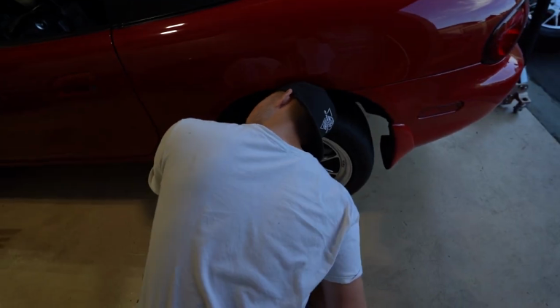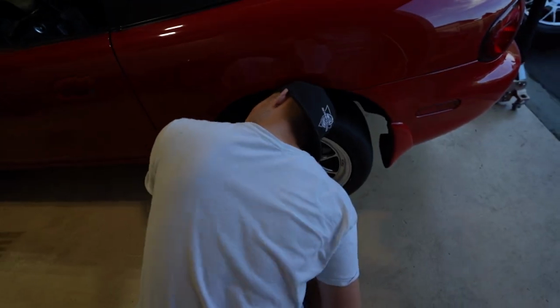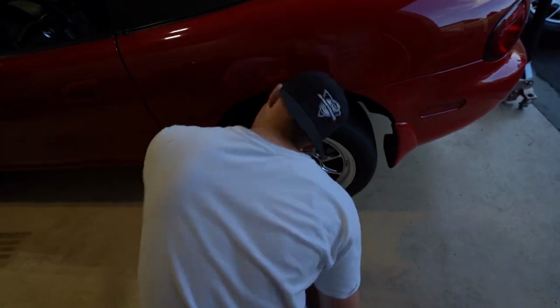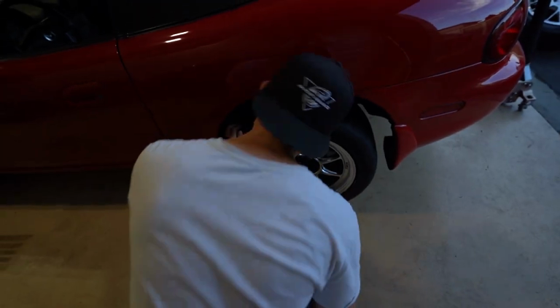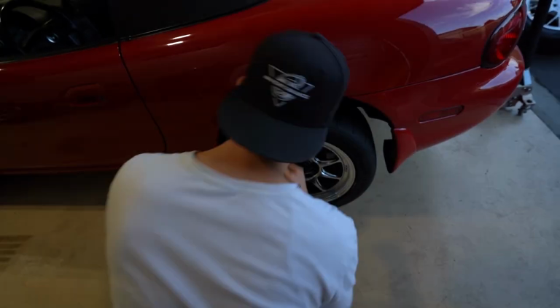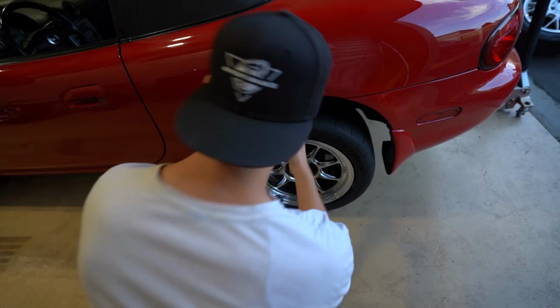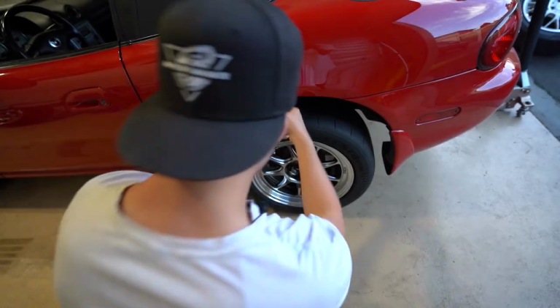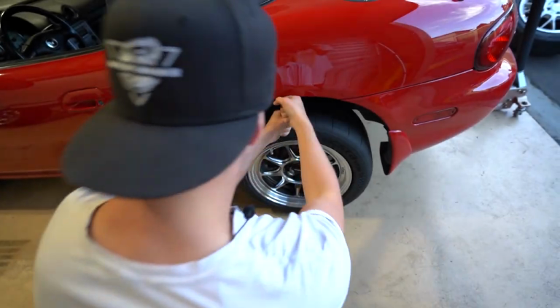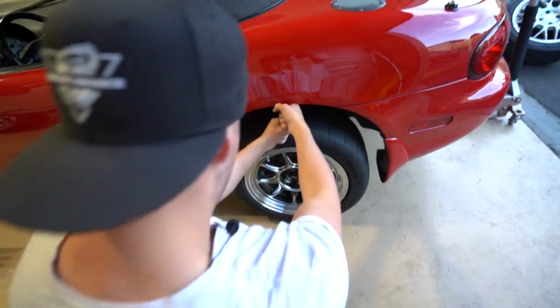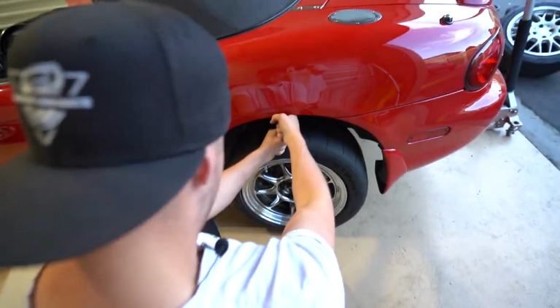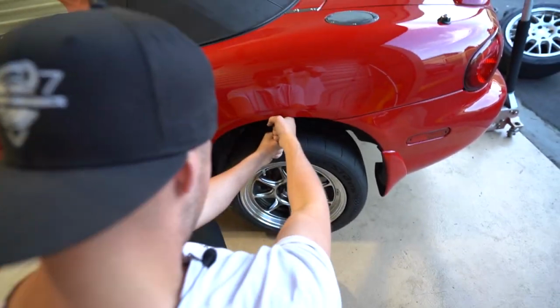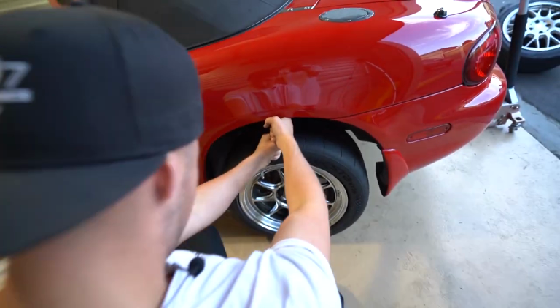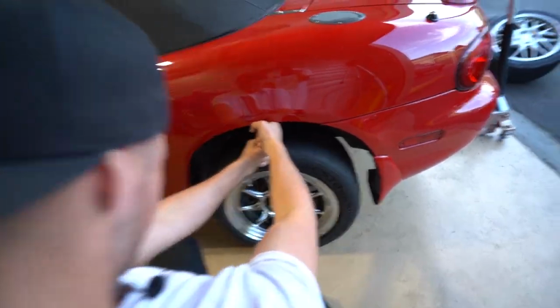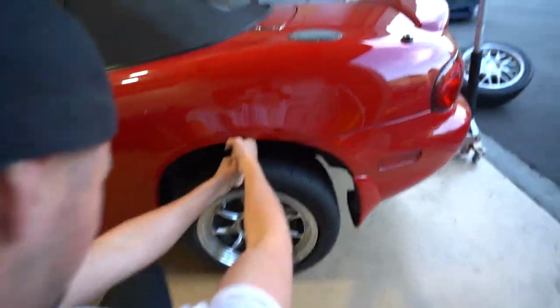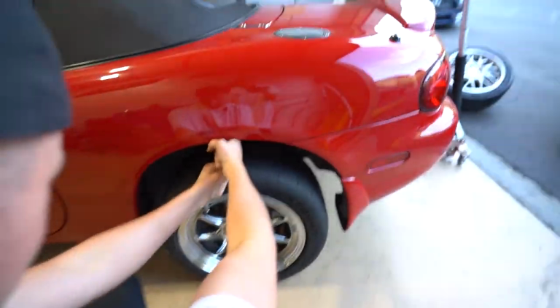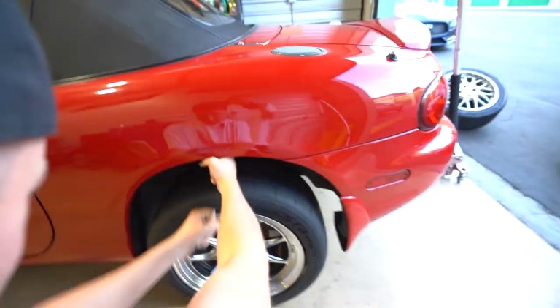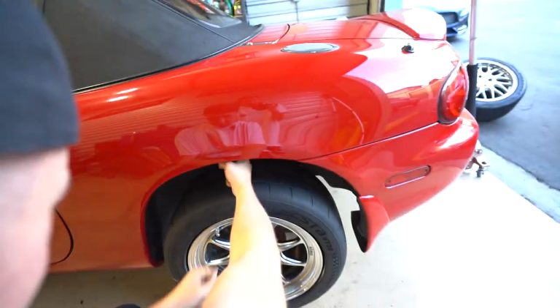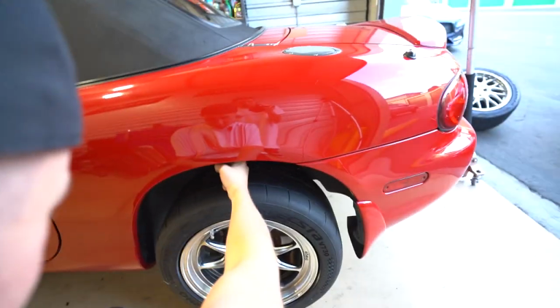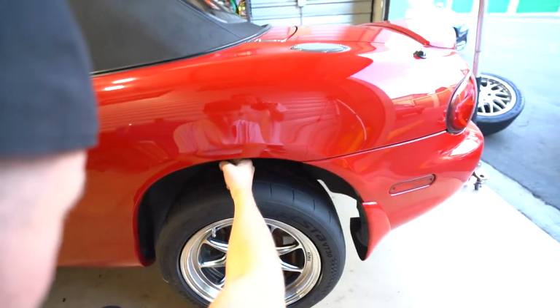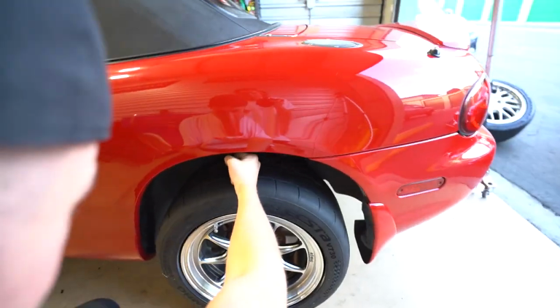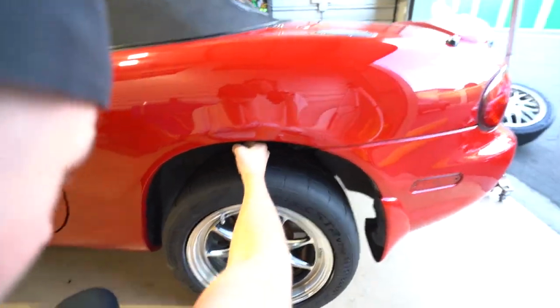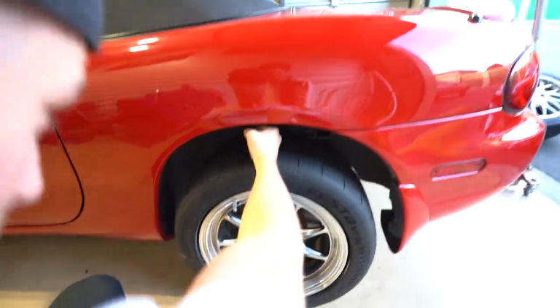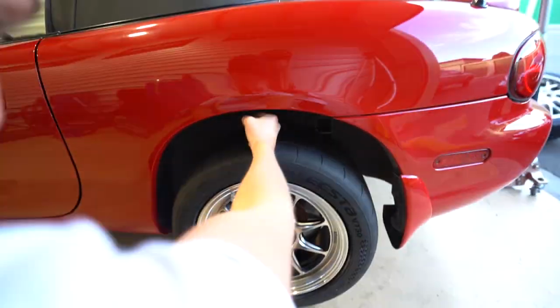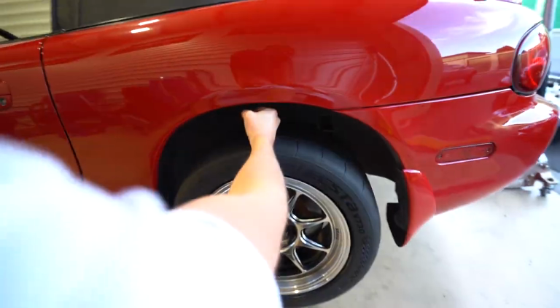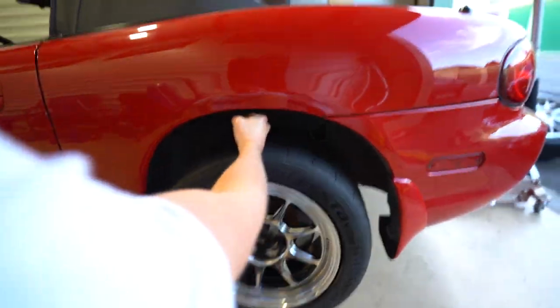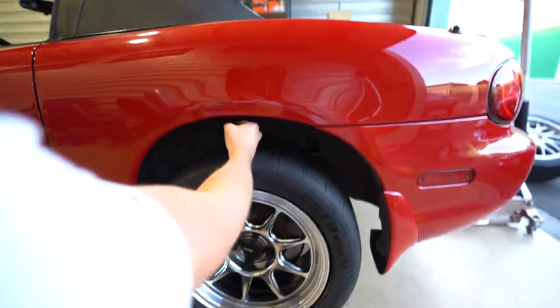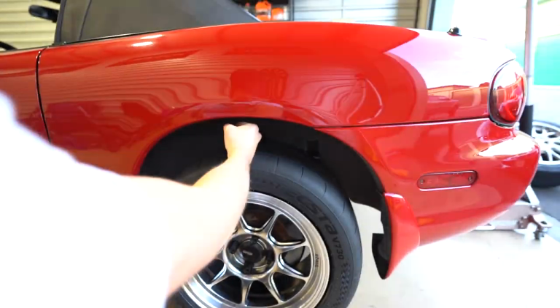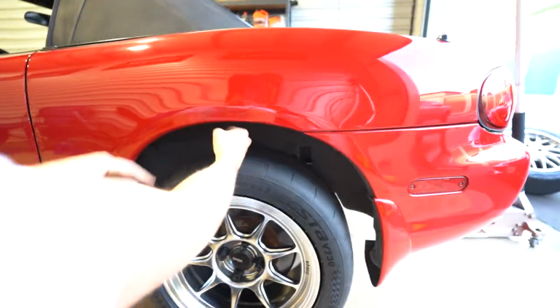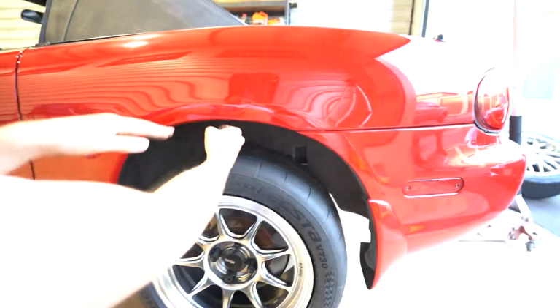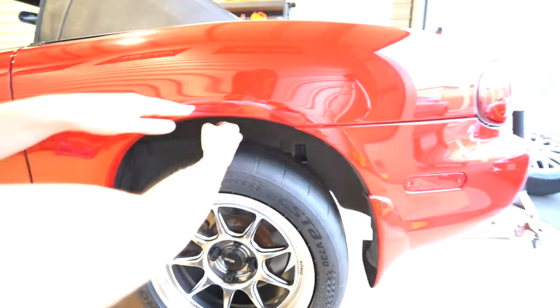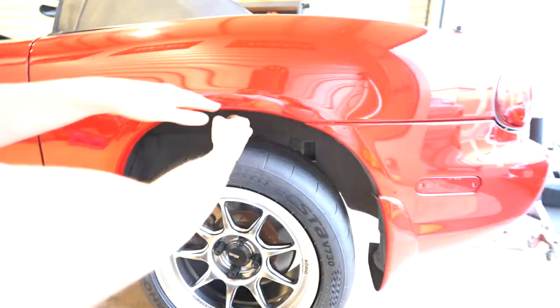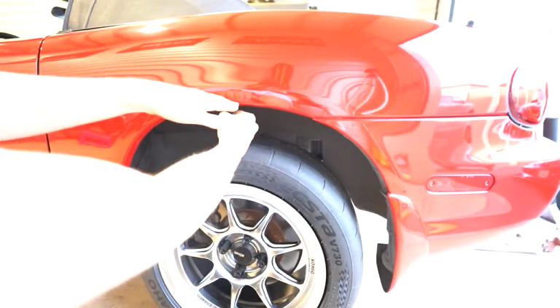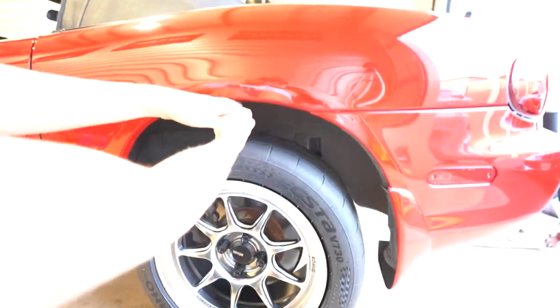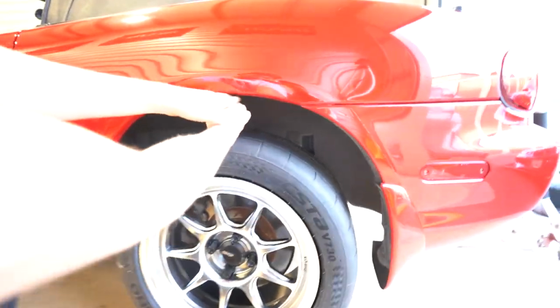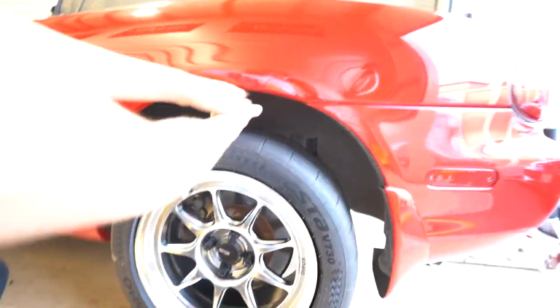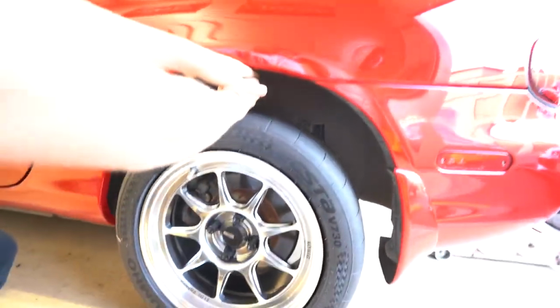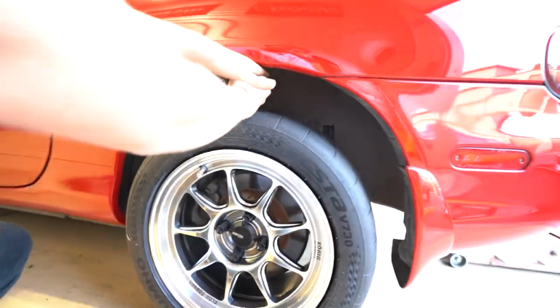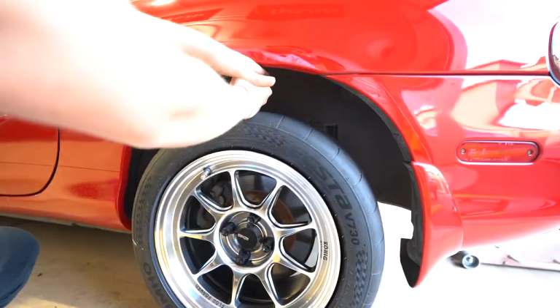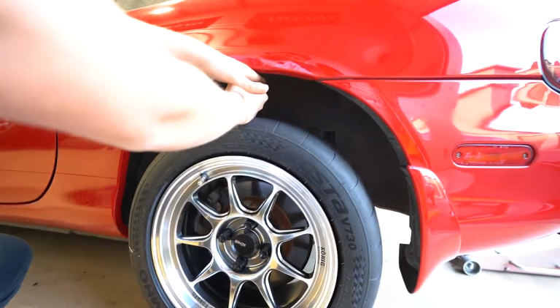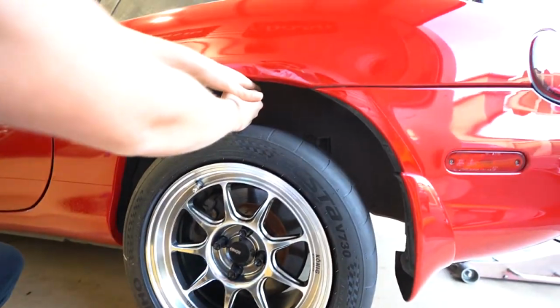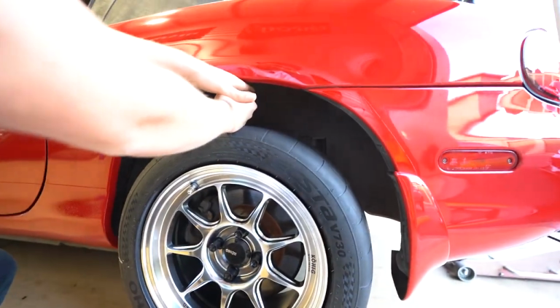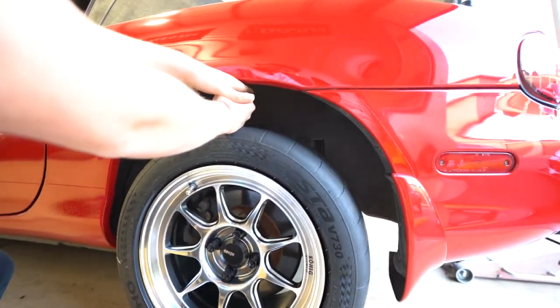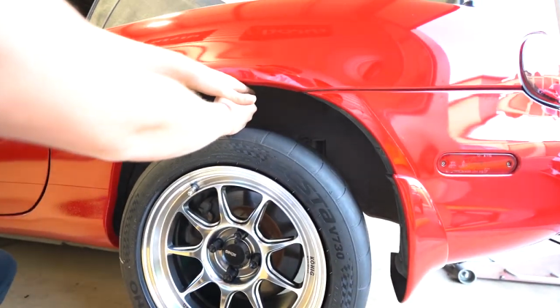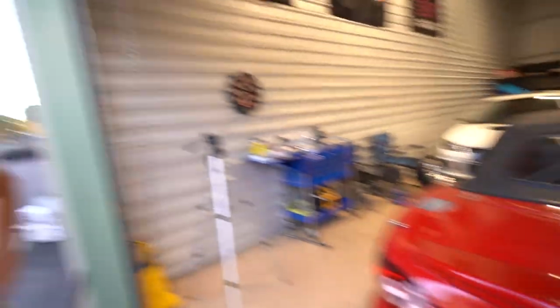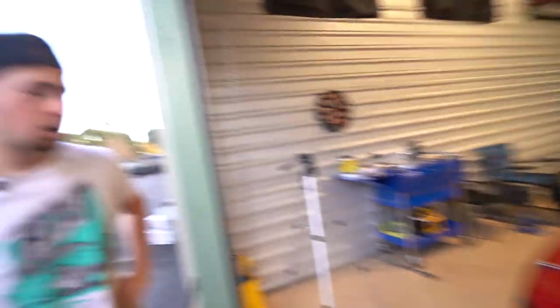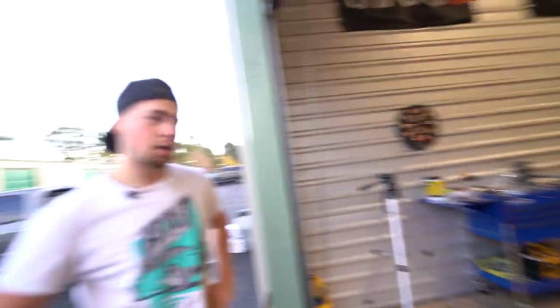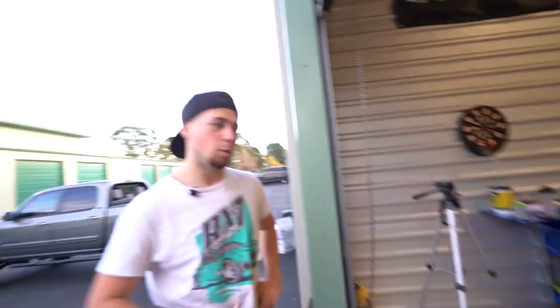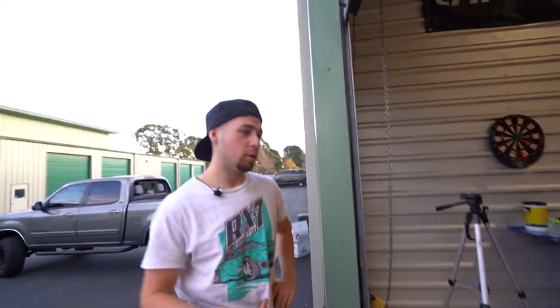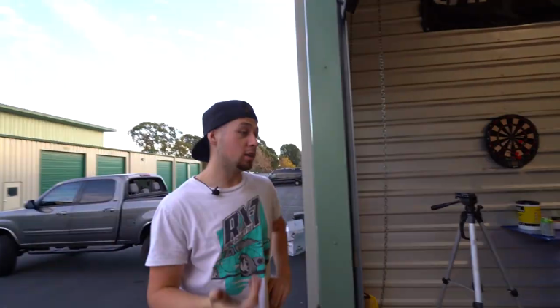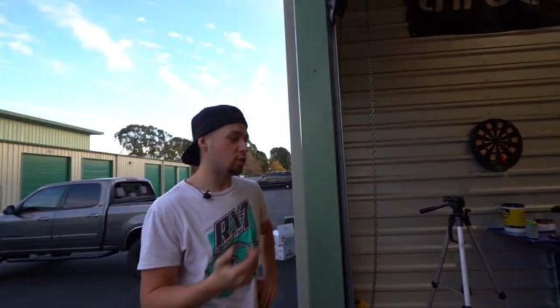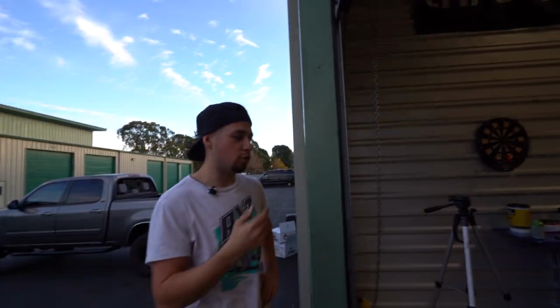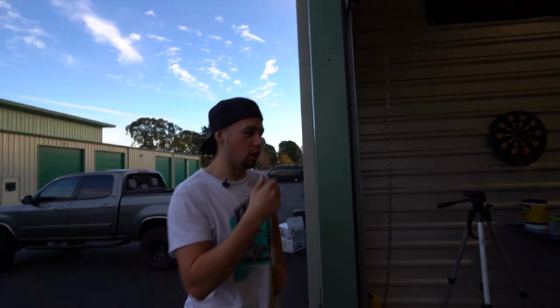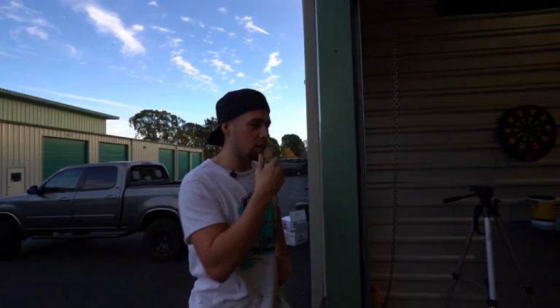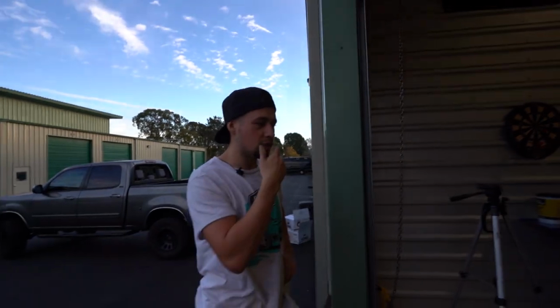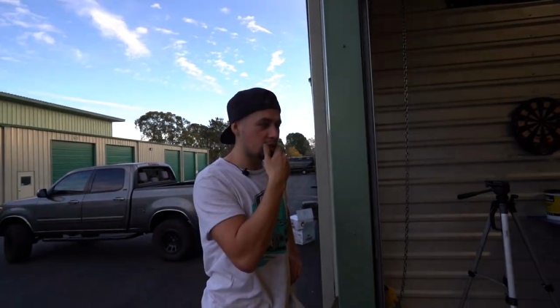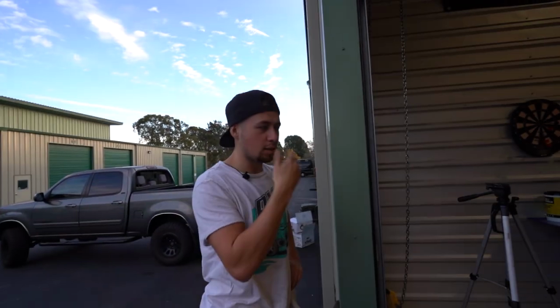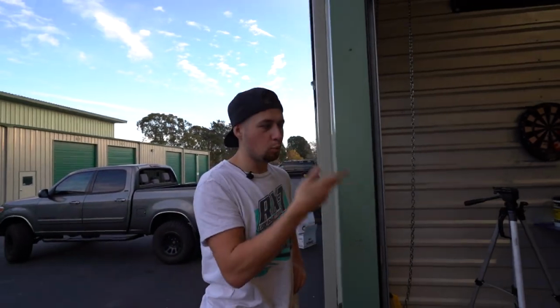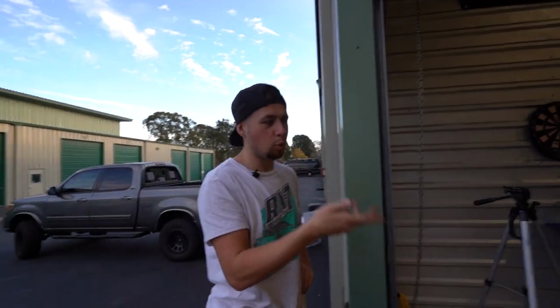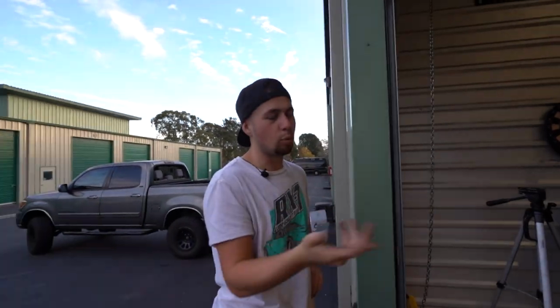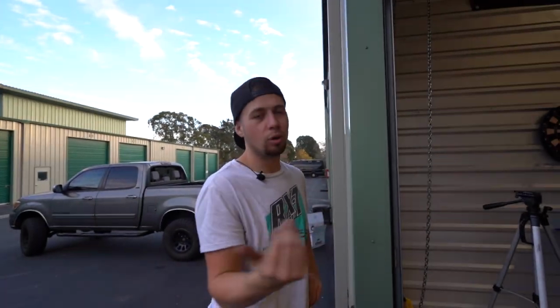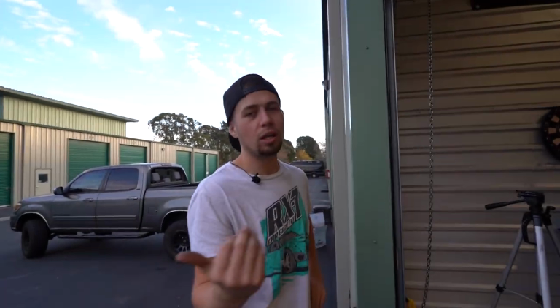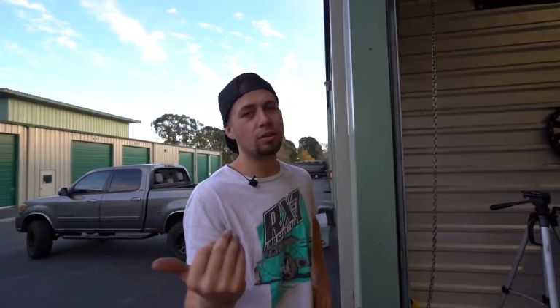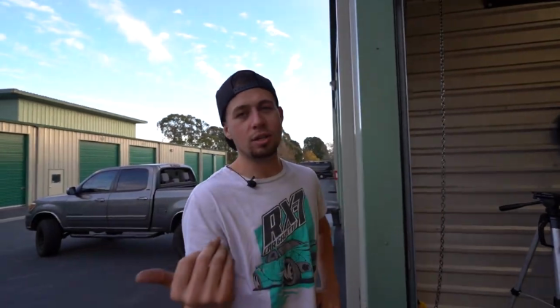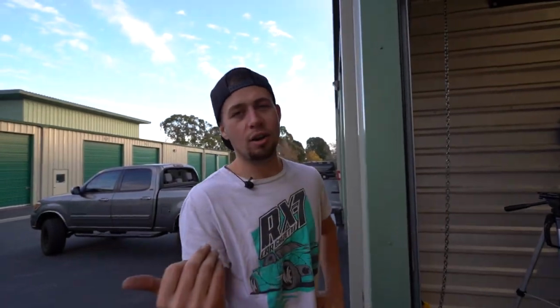It's a fist and a hand worth of gap. We'll put on the fronts and roll the car out at least to see what it looks like.